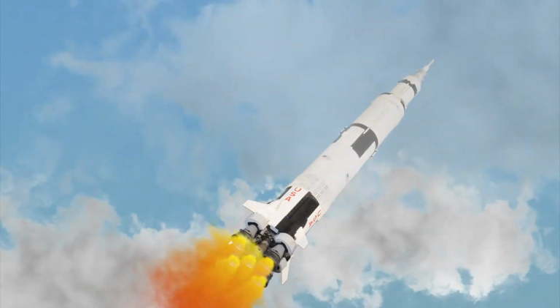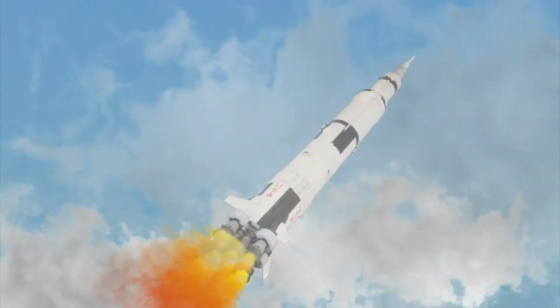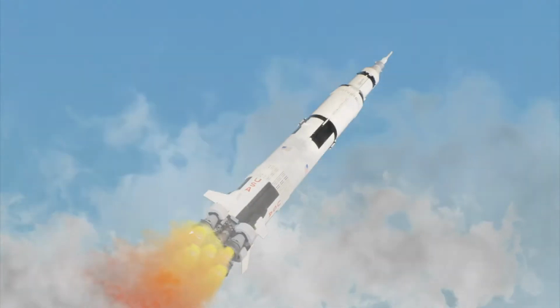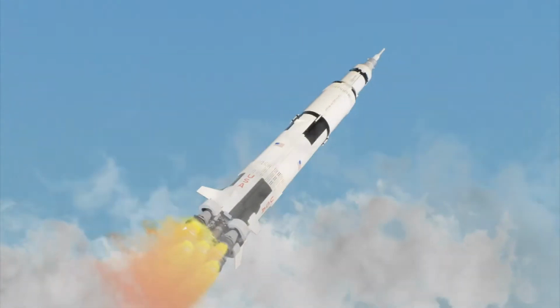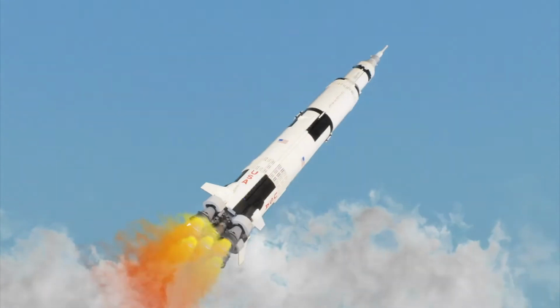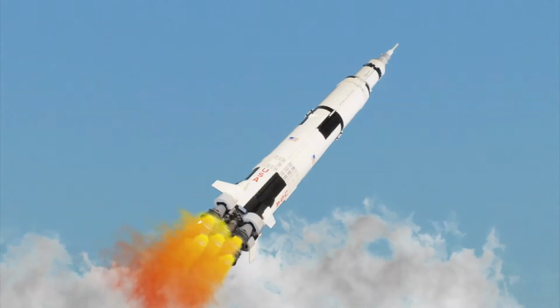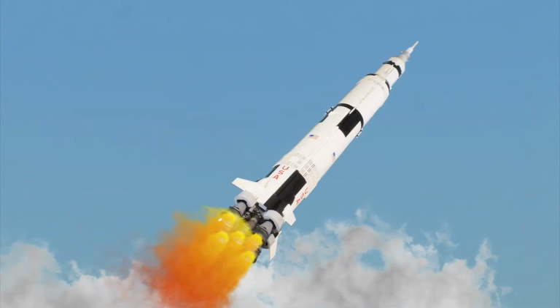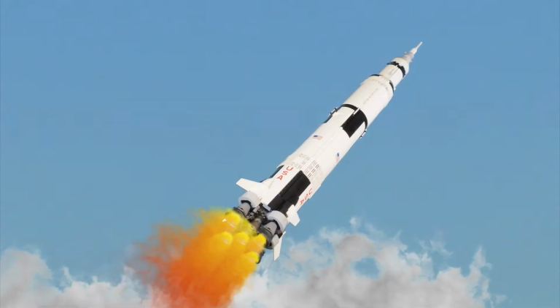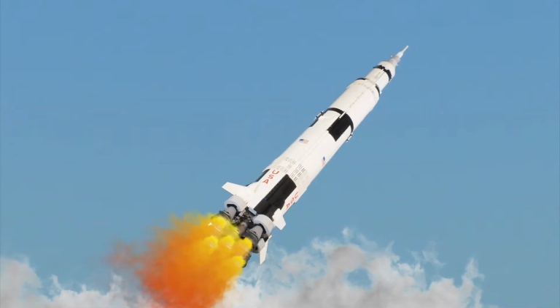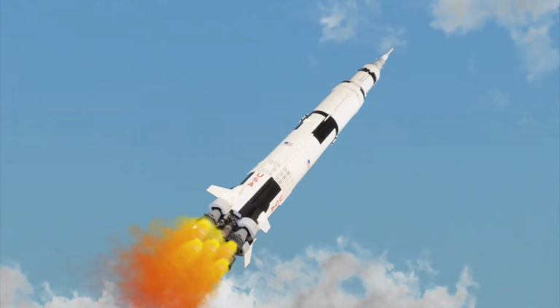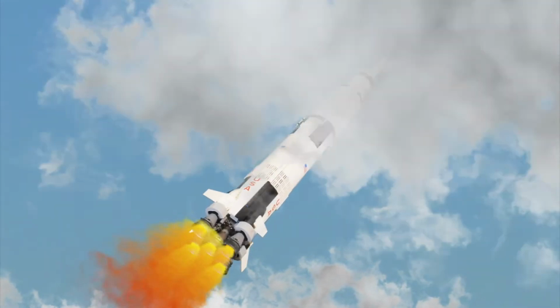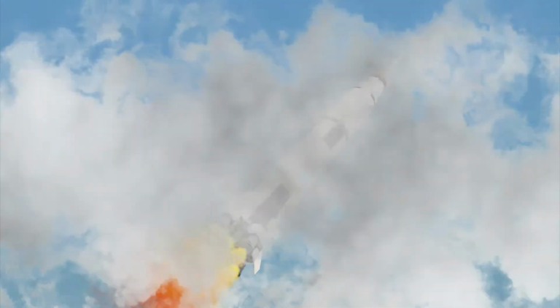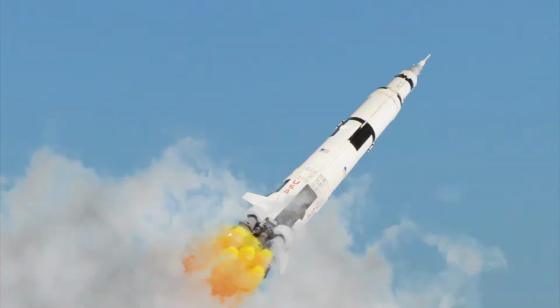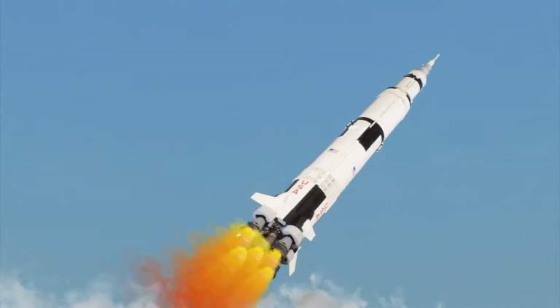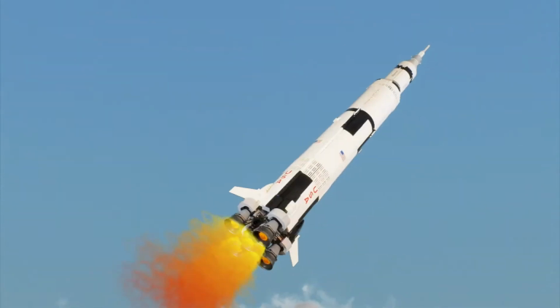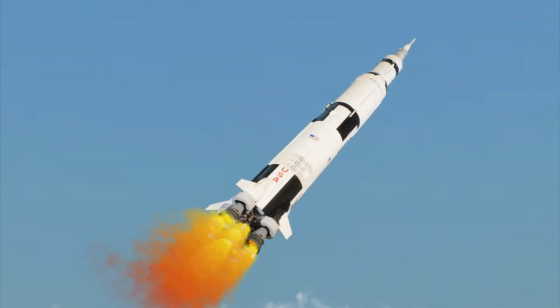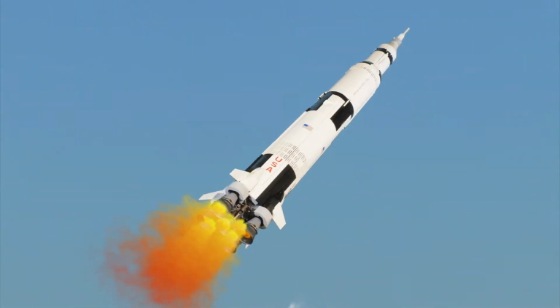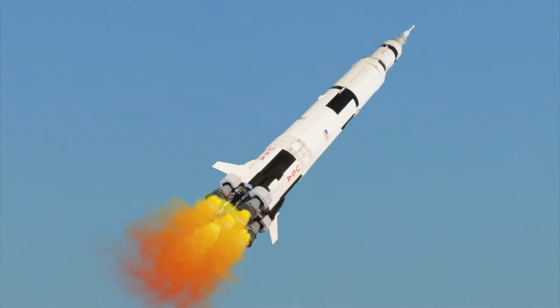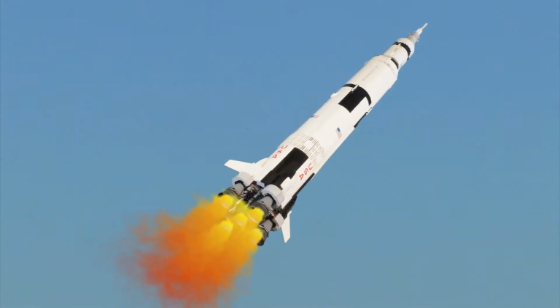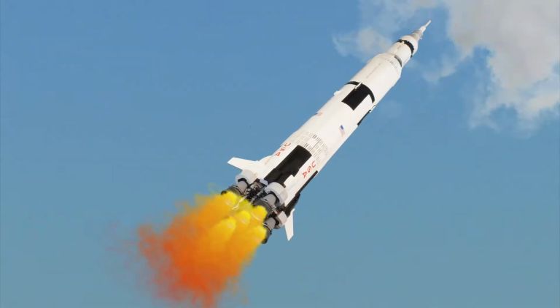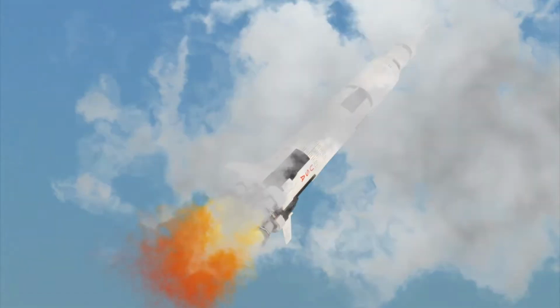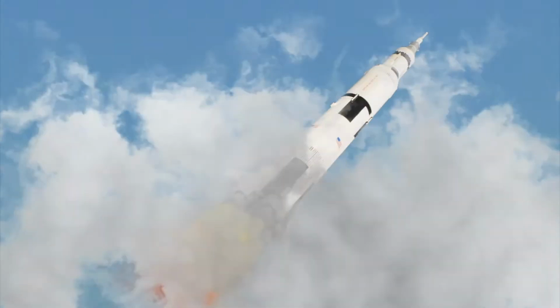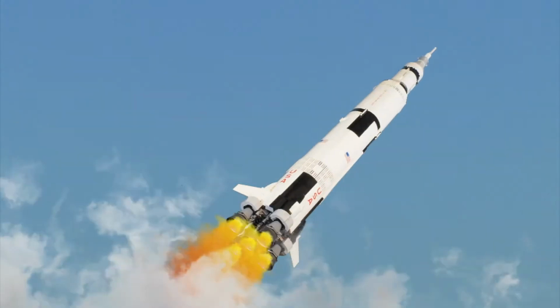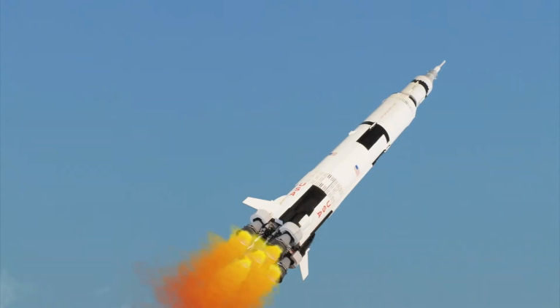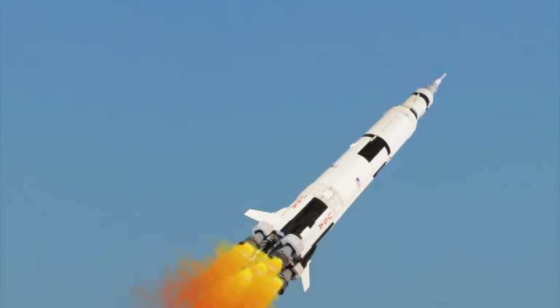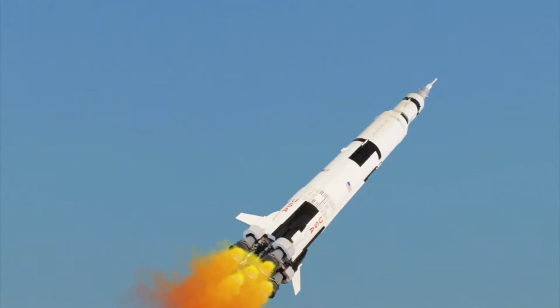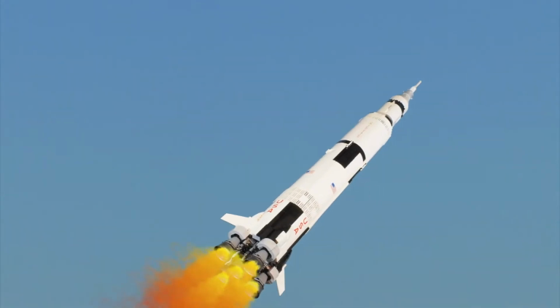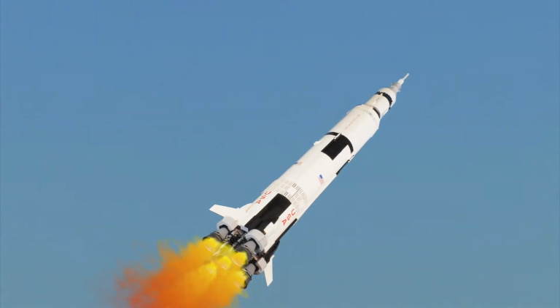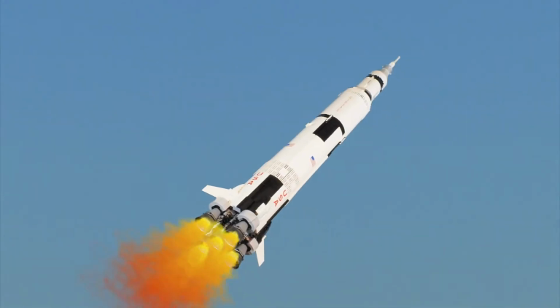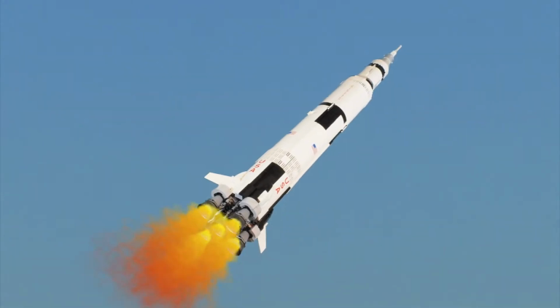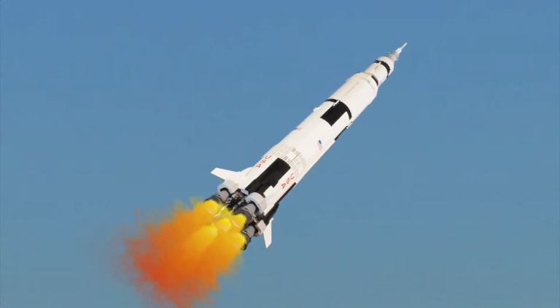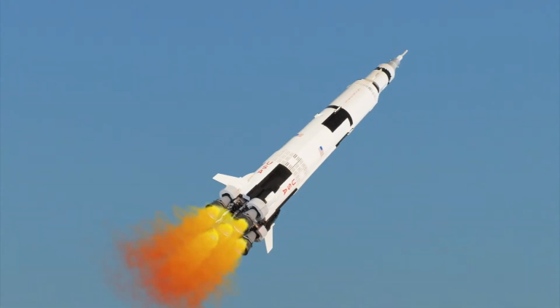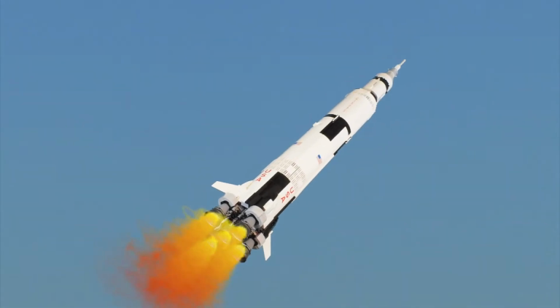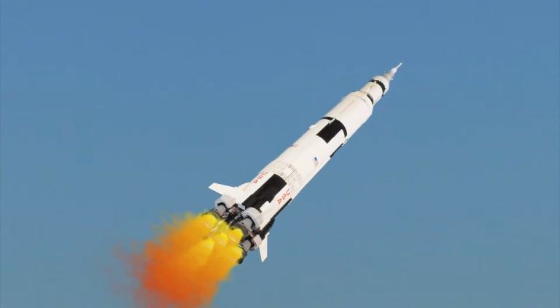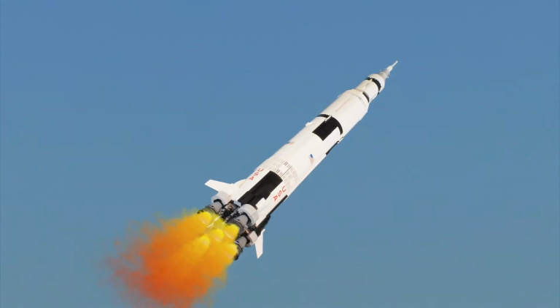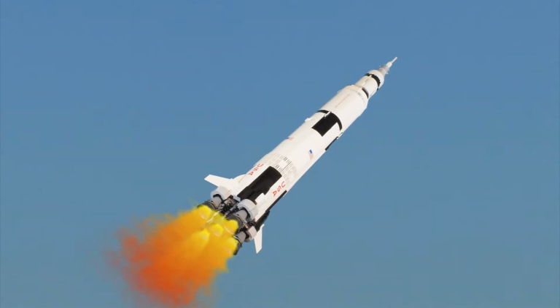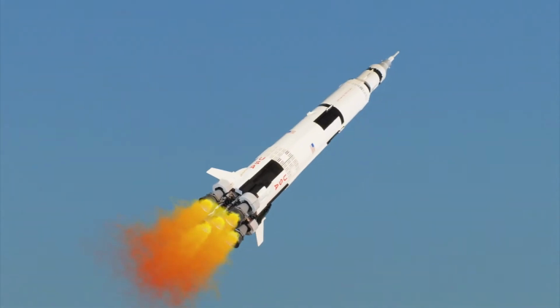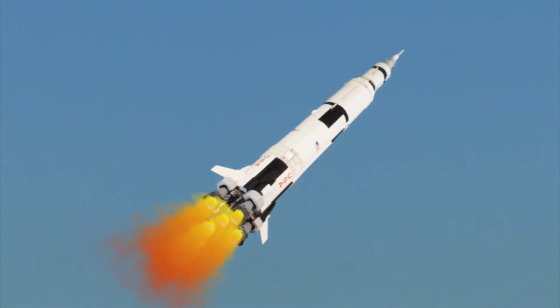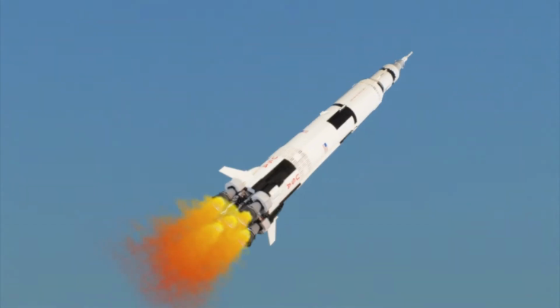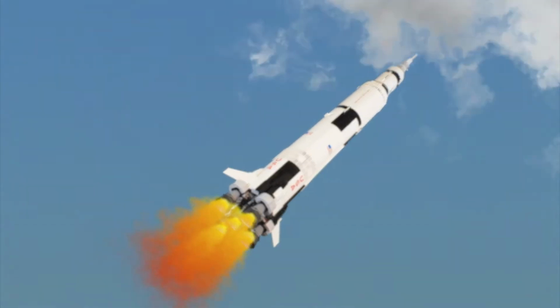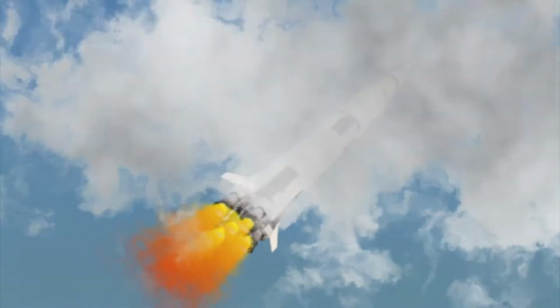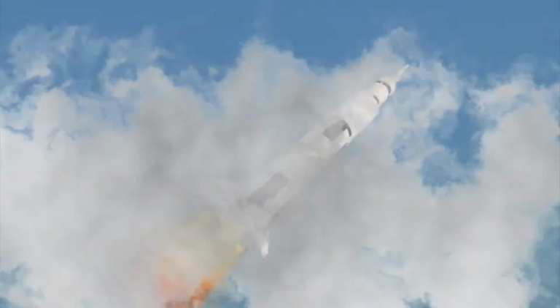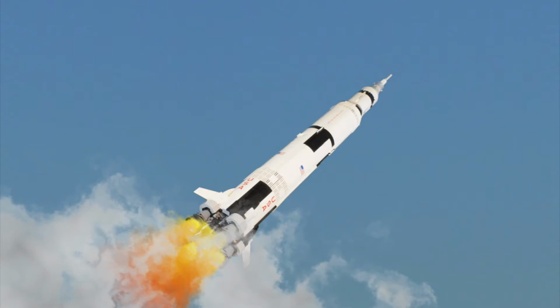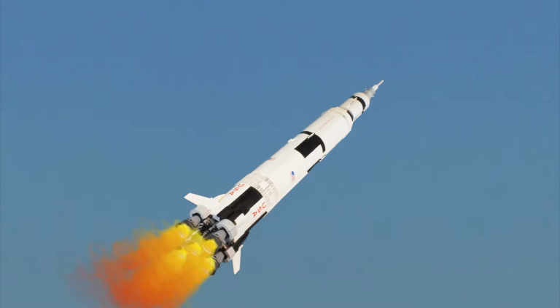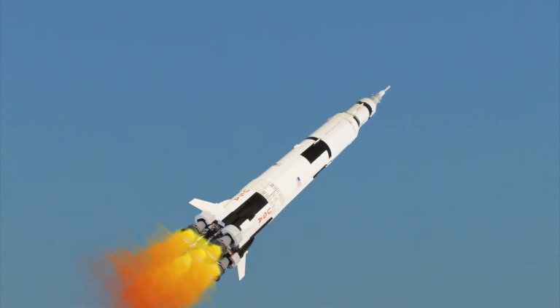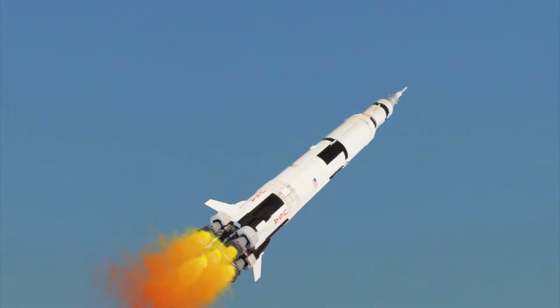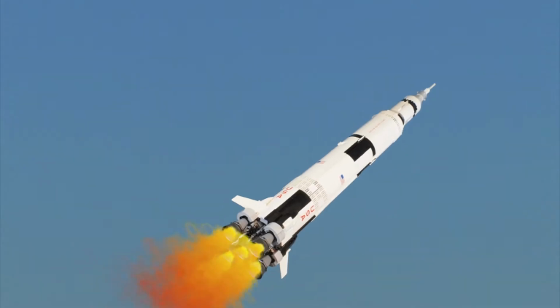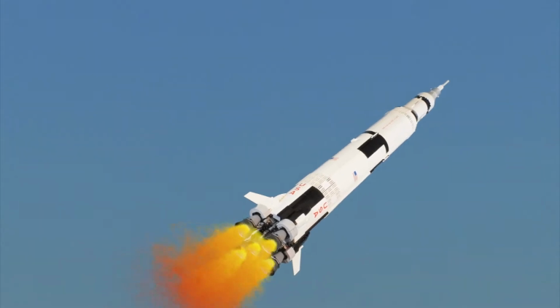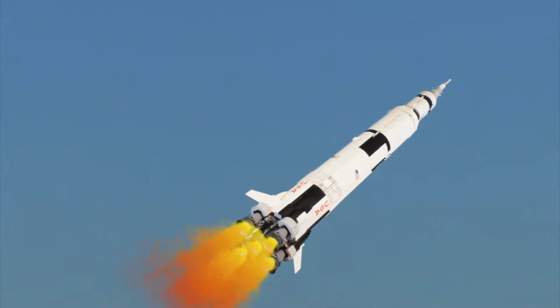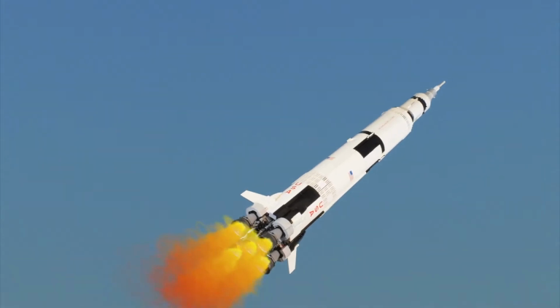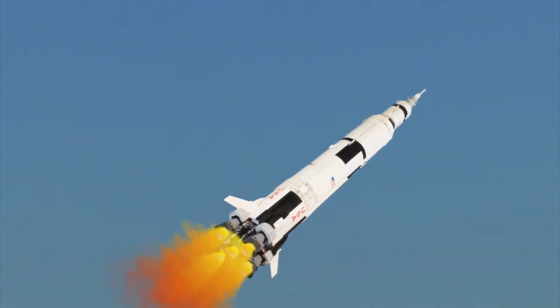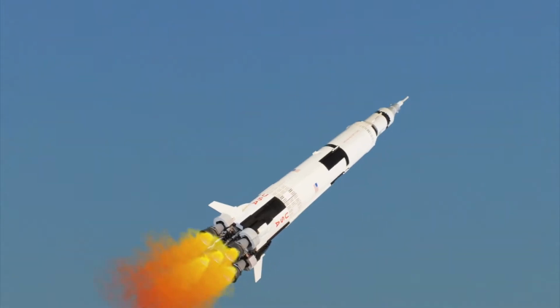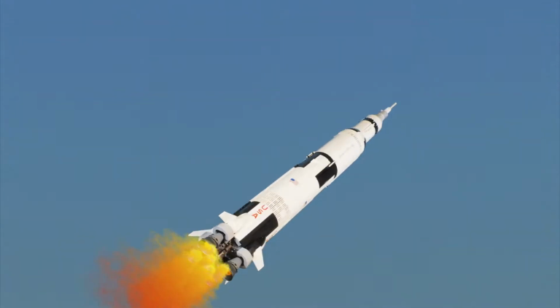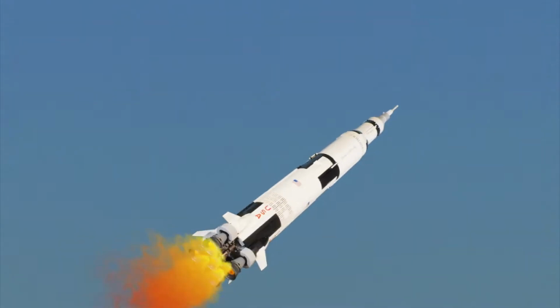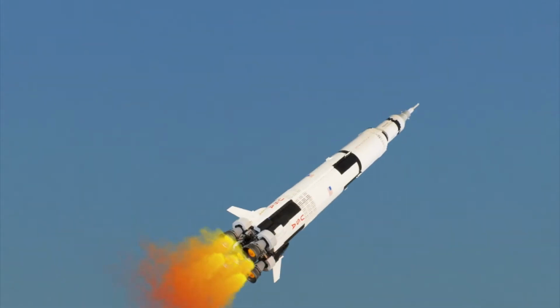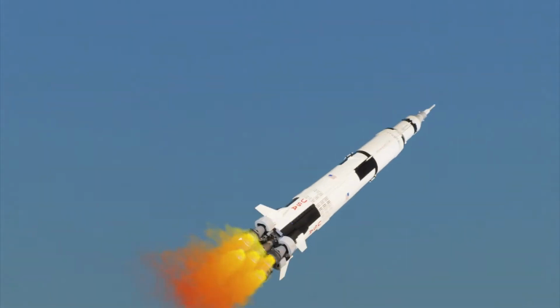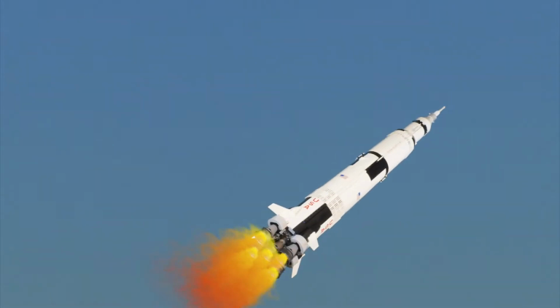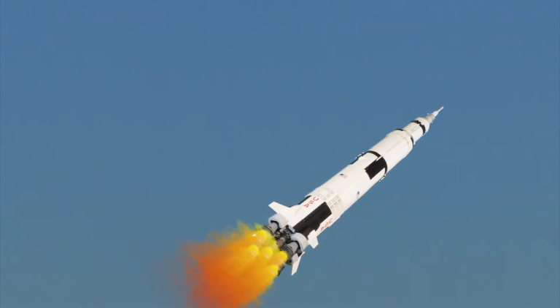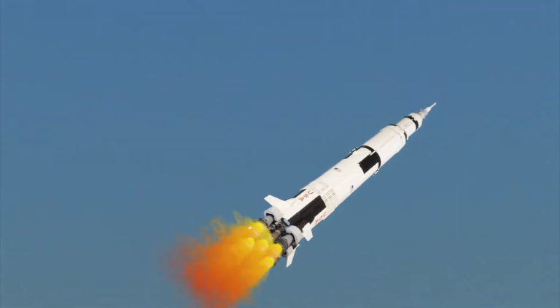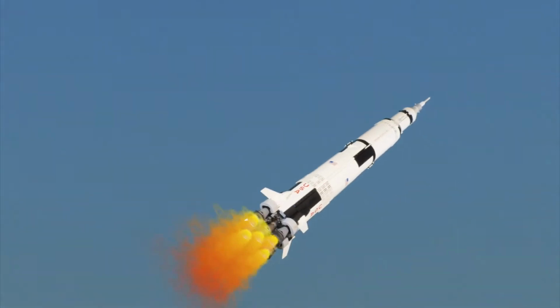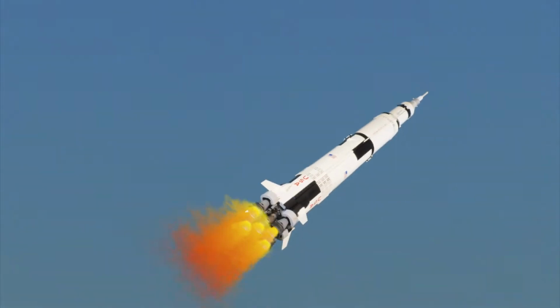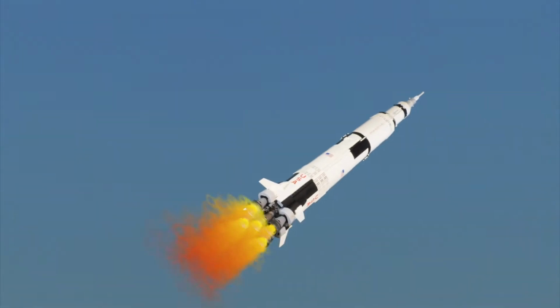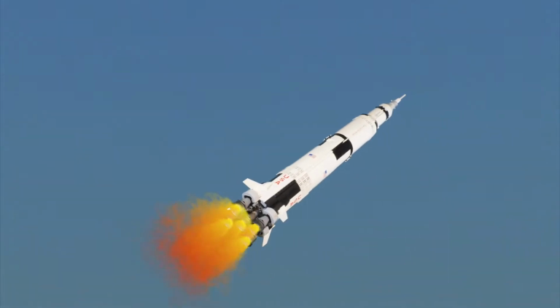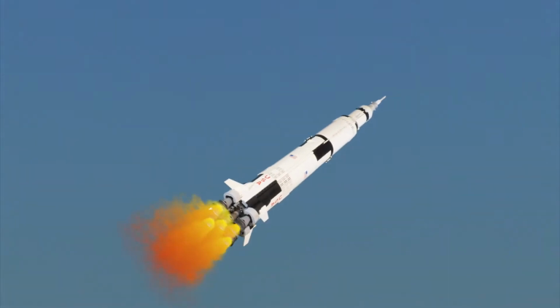At one minute, downrange 90 miles. Altitude 43 nautical miles. Velocity 9,300 feet per second.